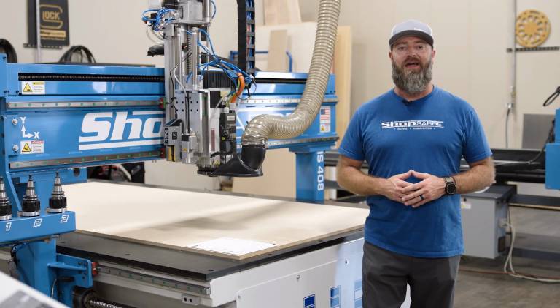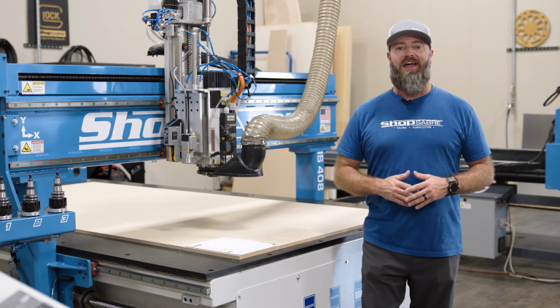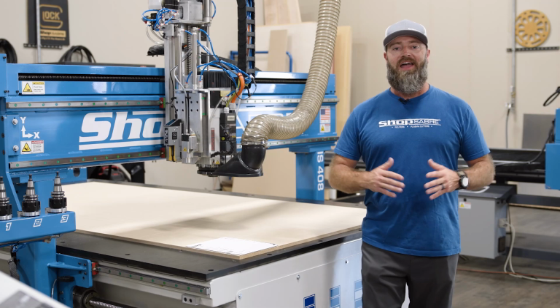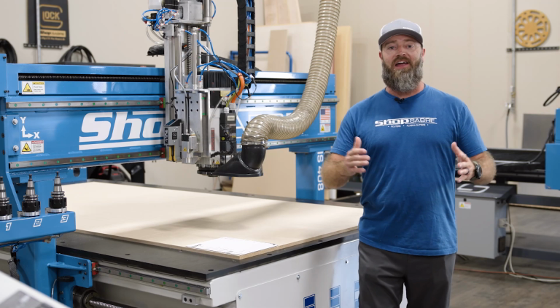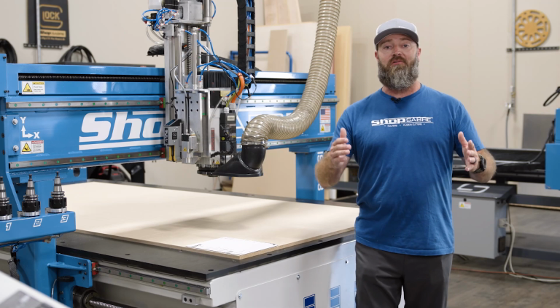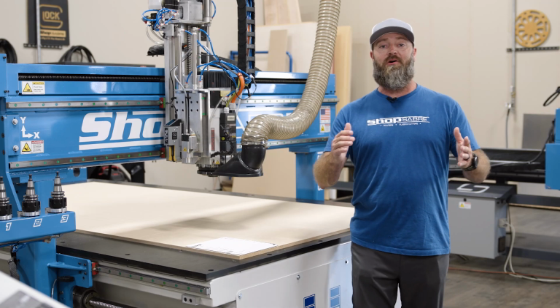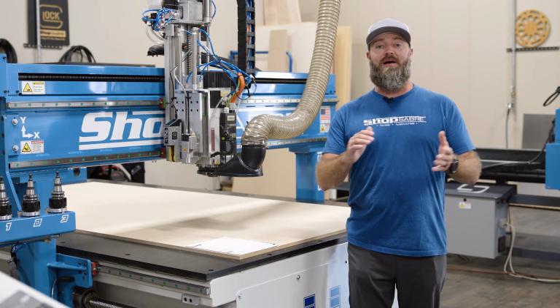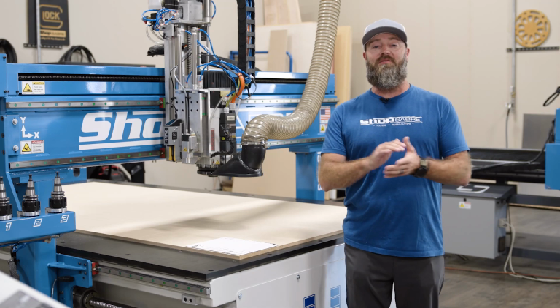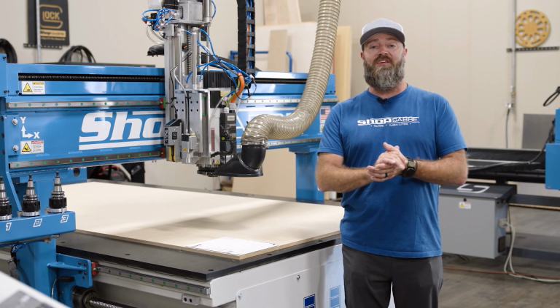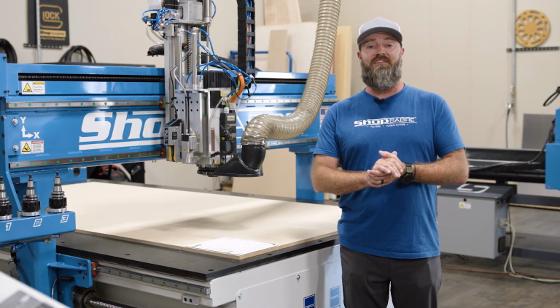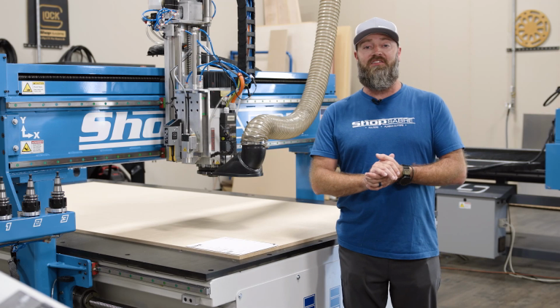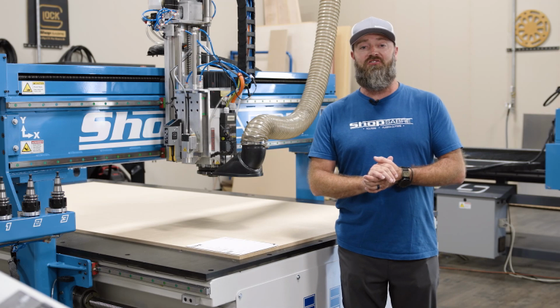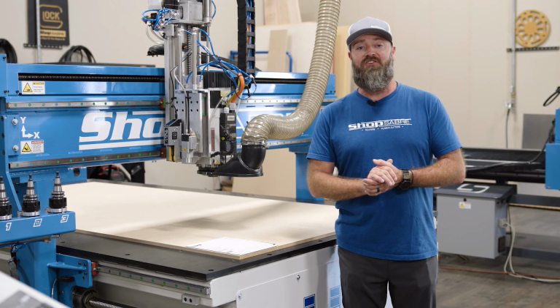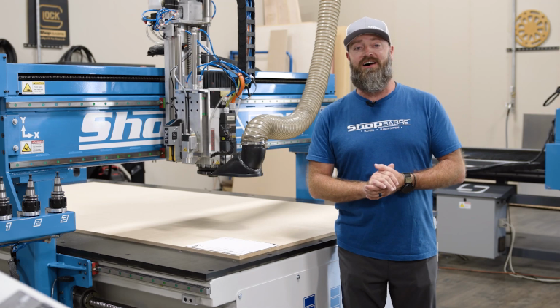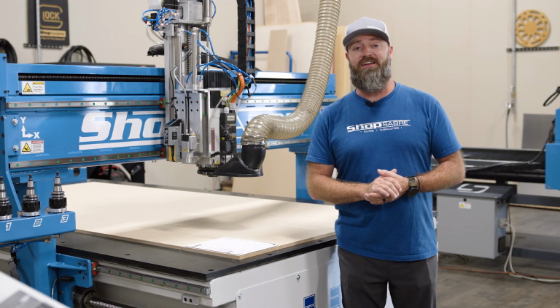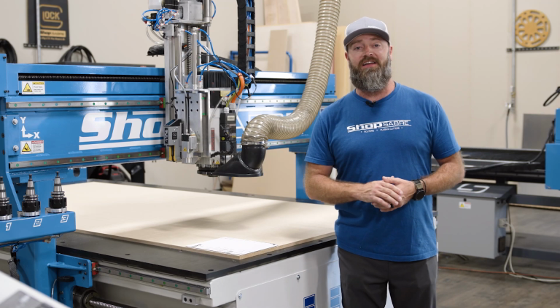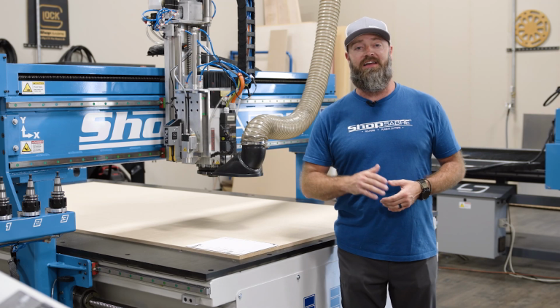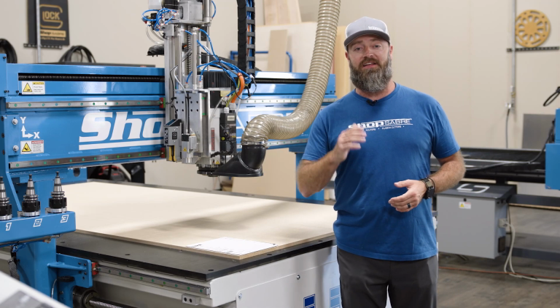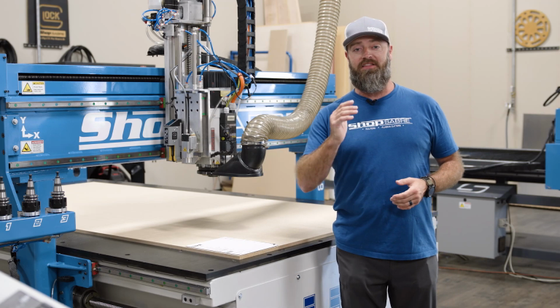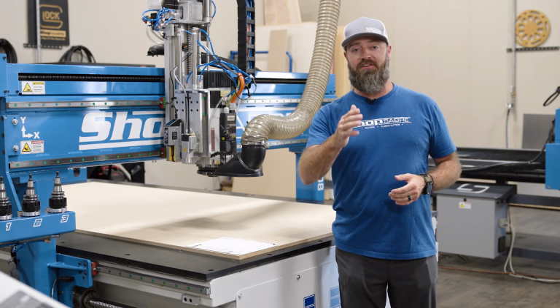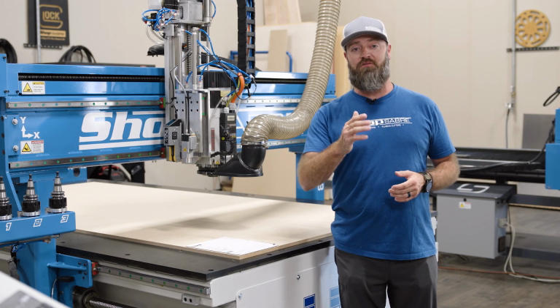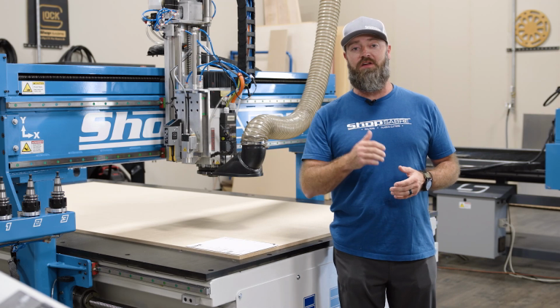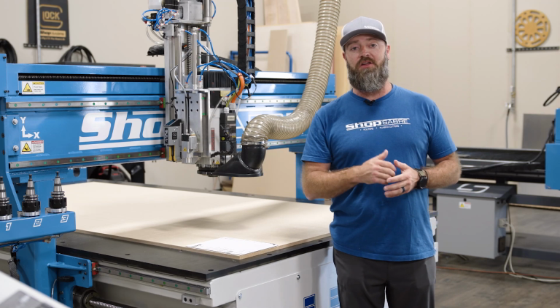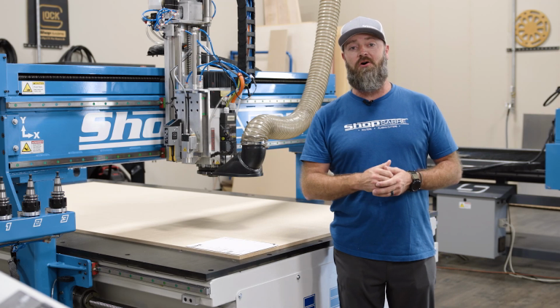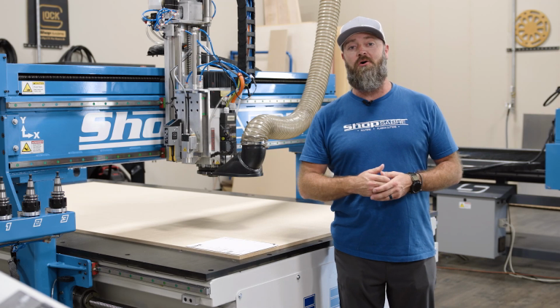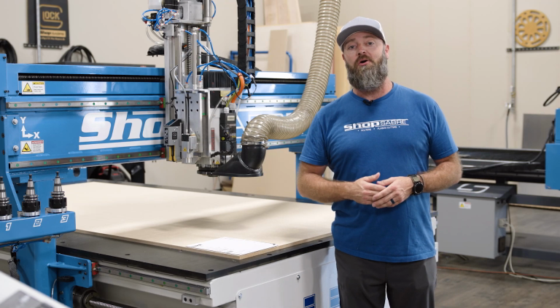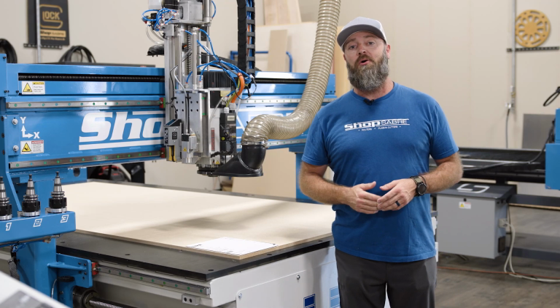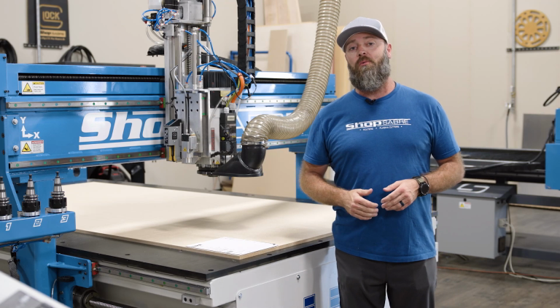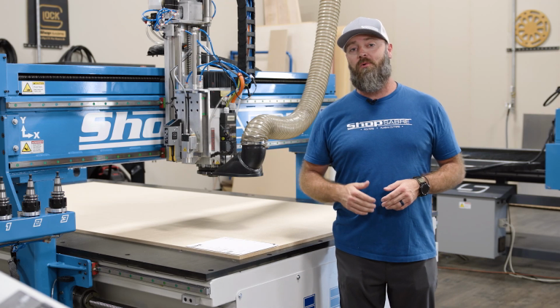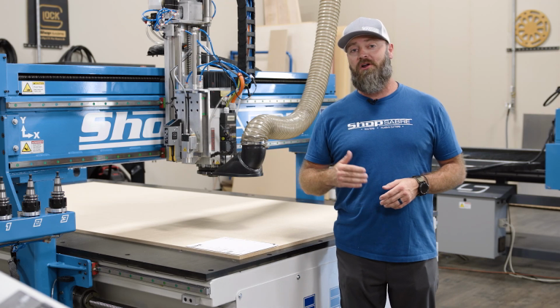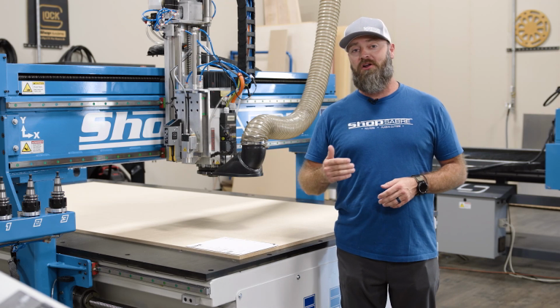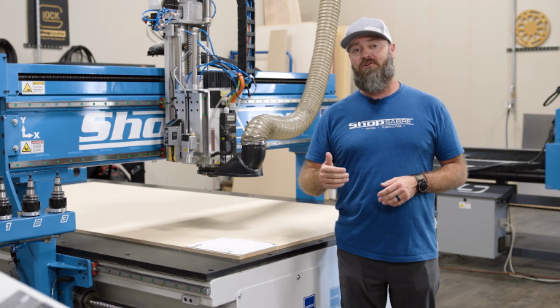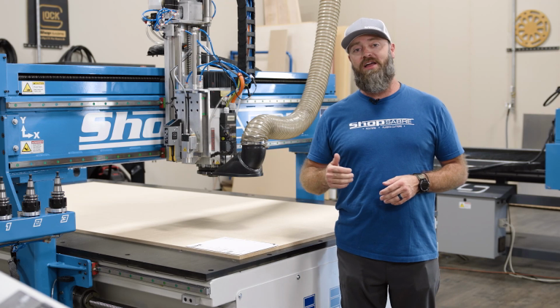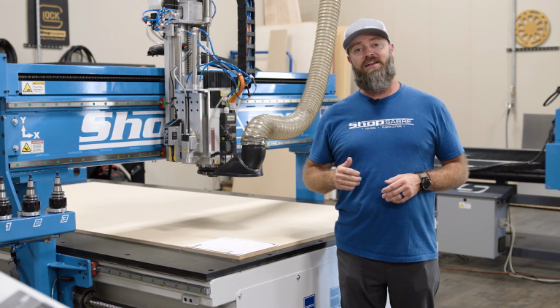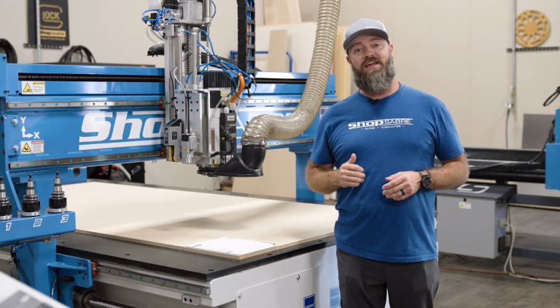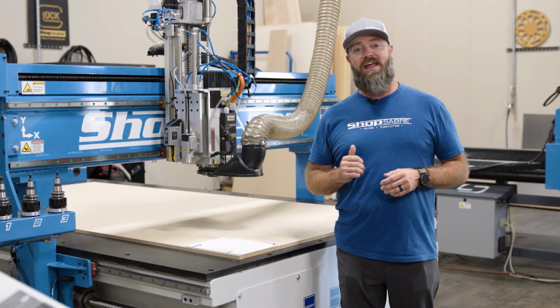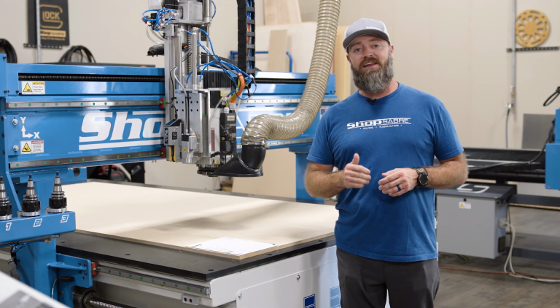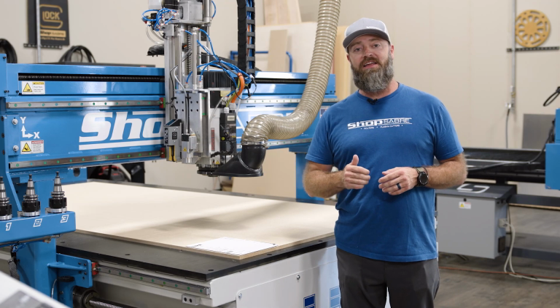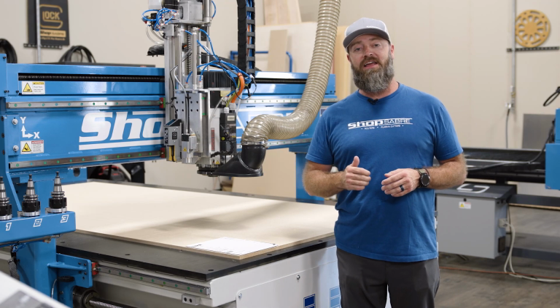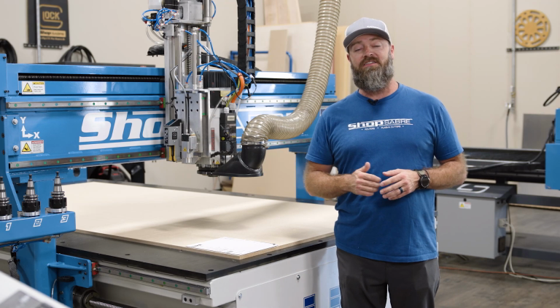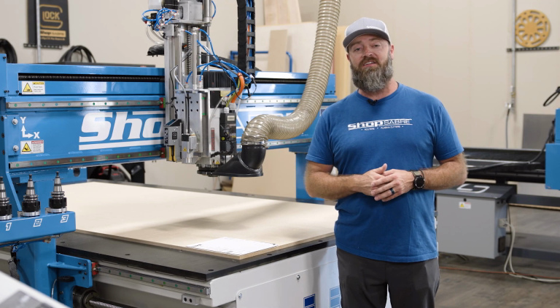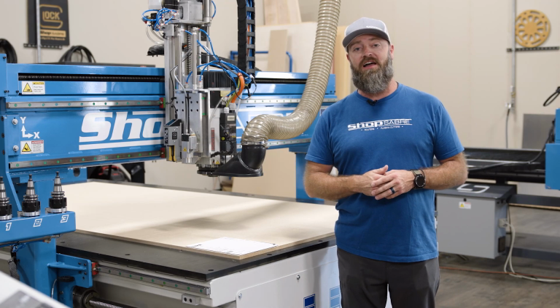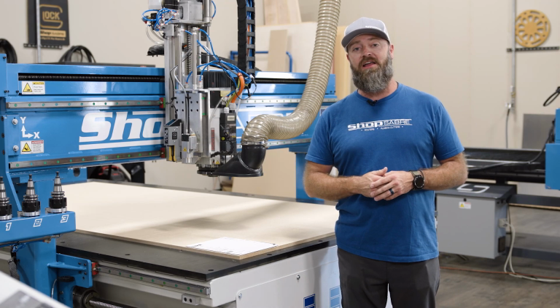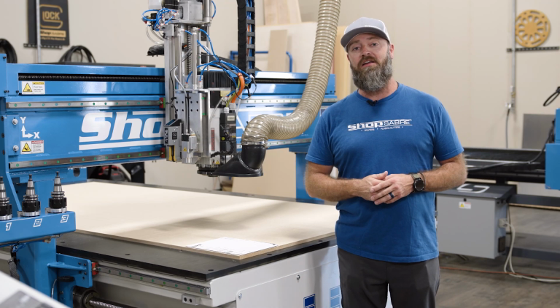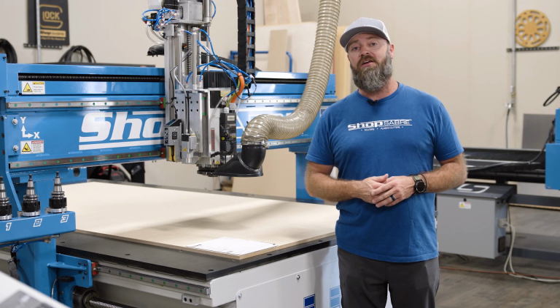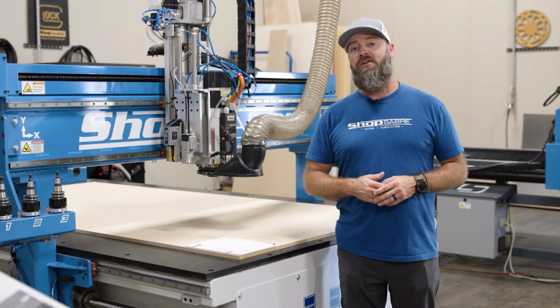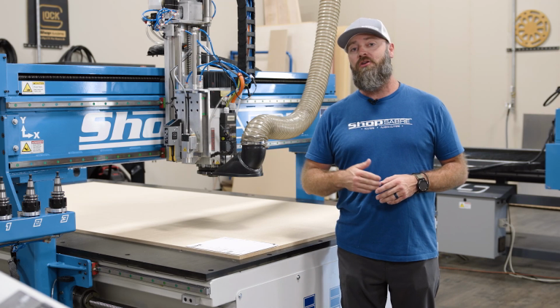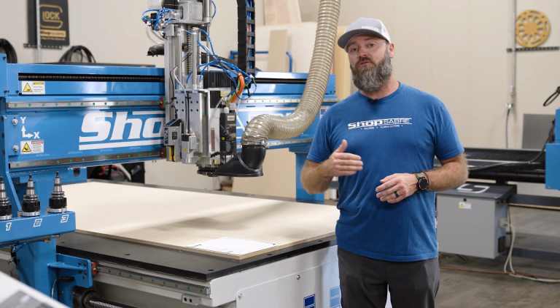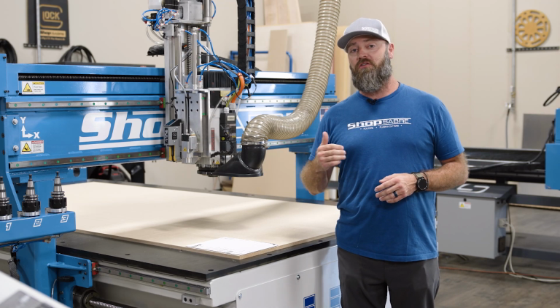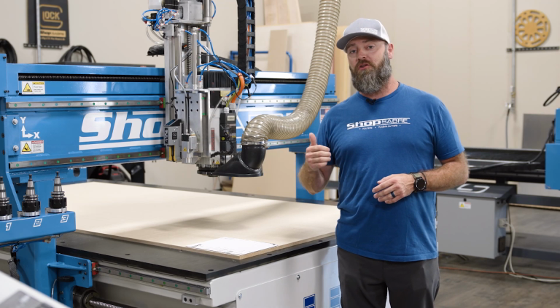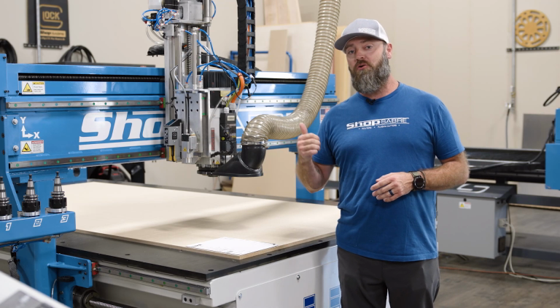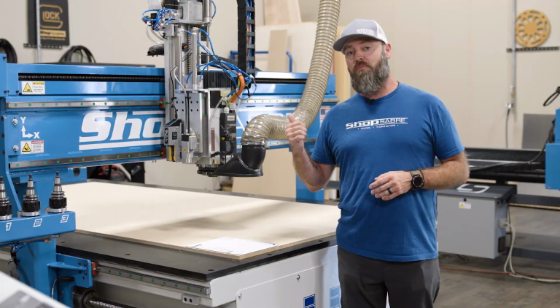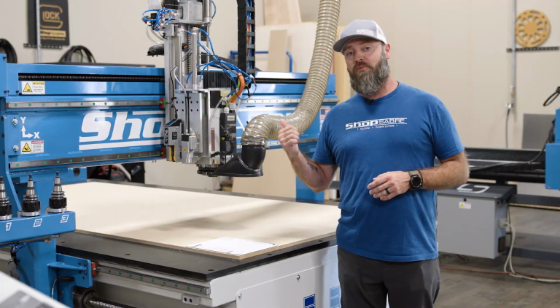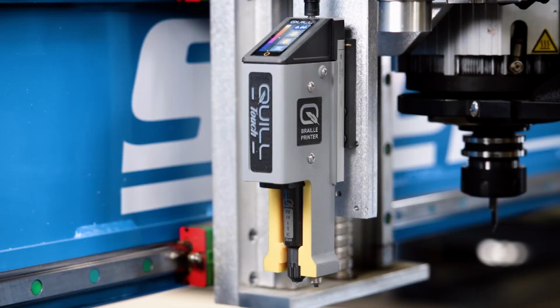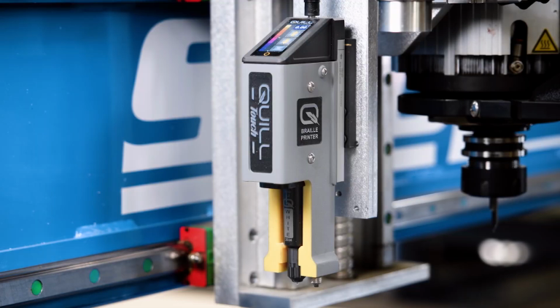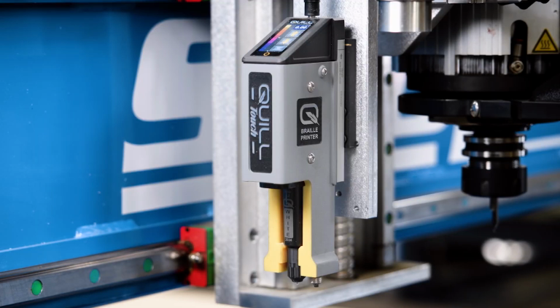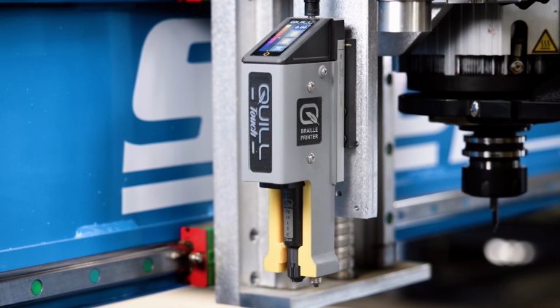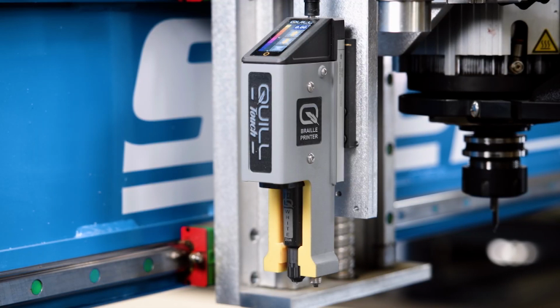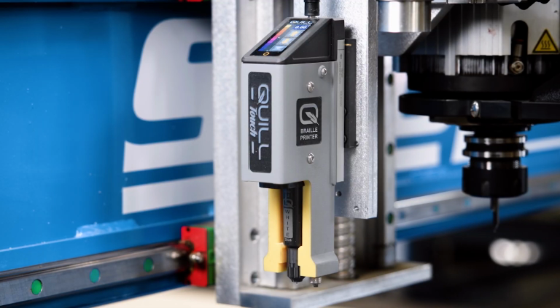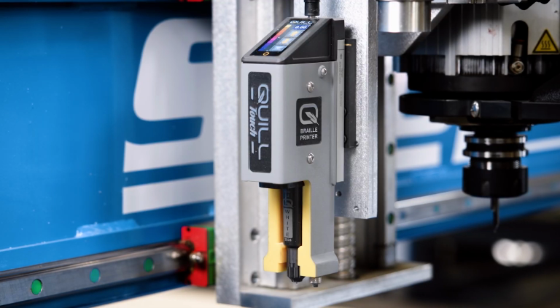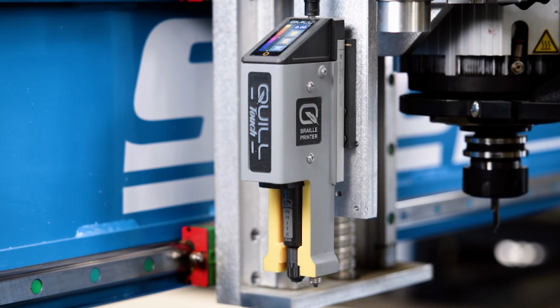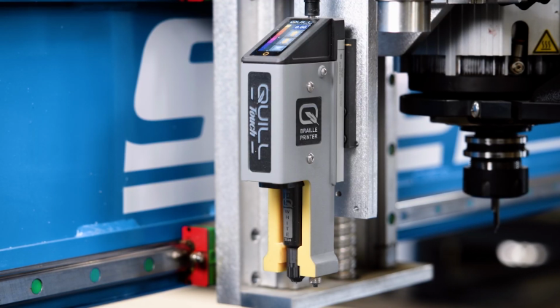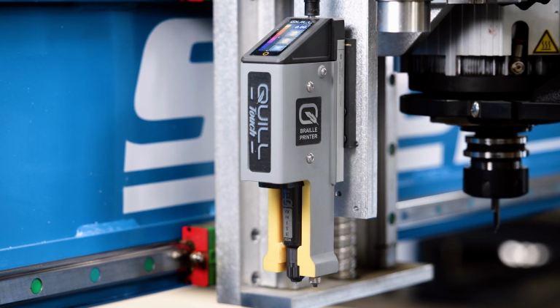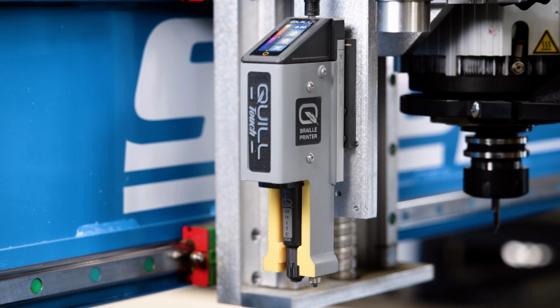Hey everyone, I'm C&C Sean, and in this video we're going to create an ADA sign using the new Braille printer from Quill.